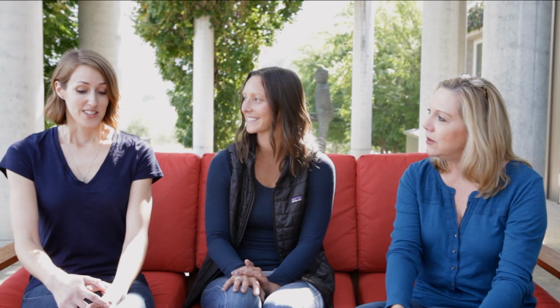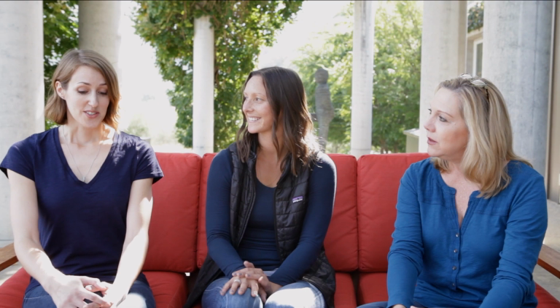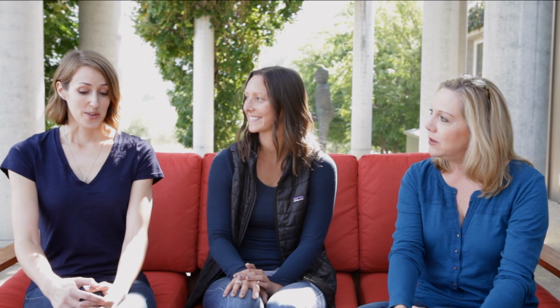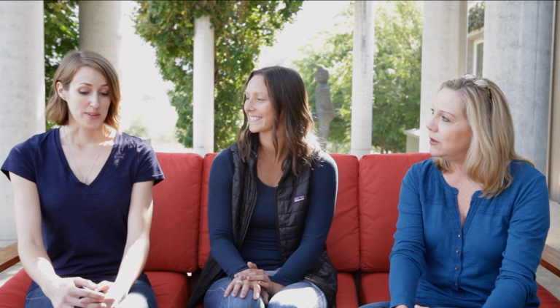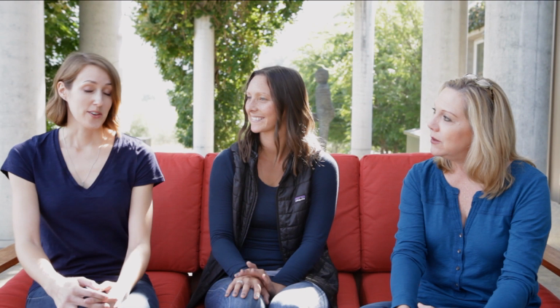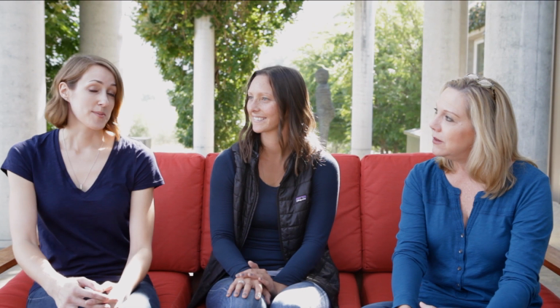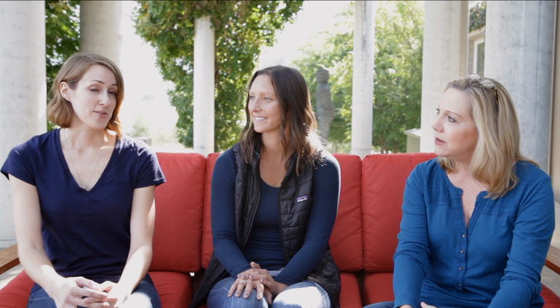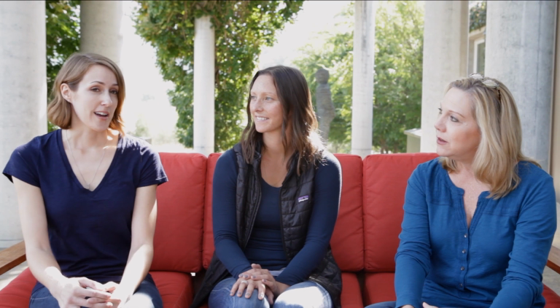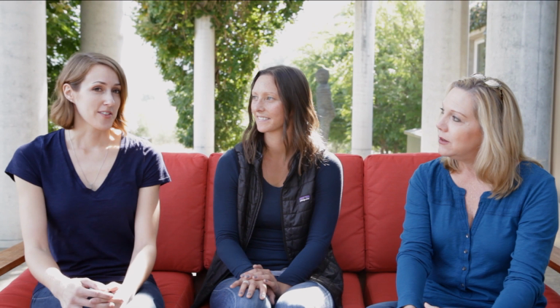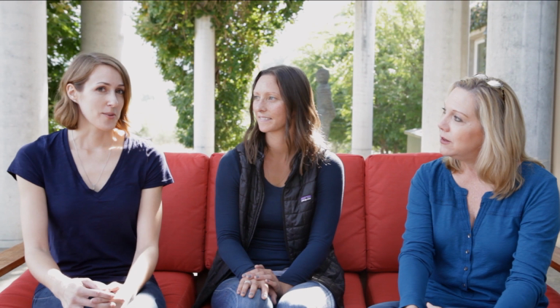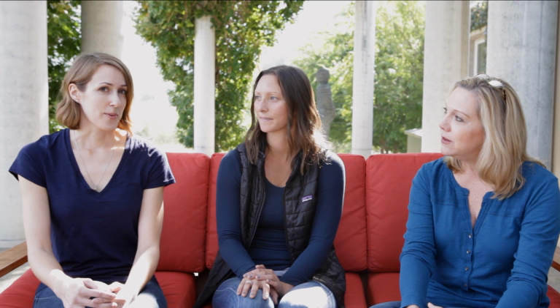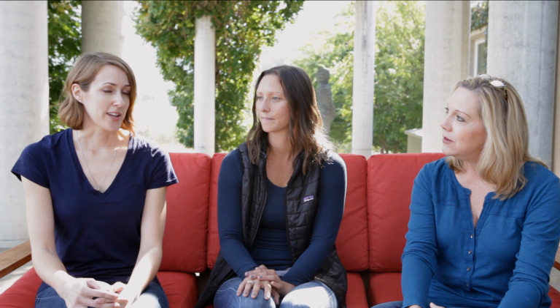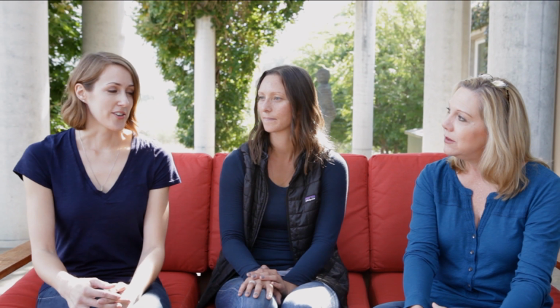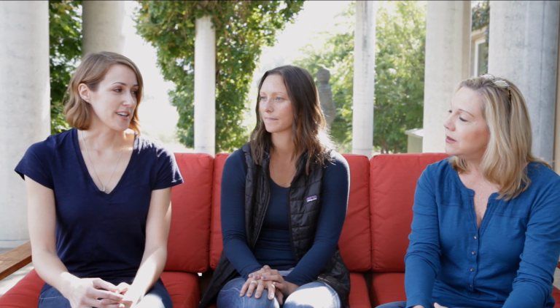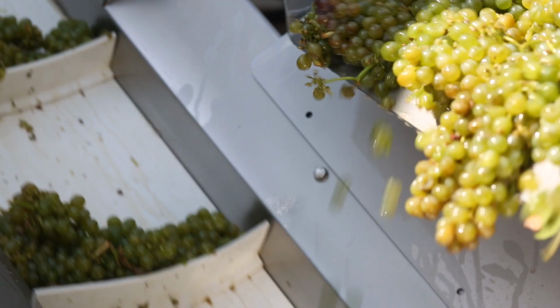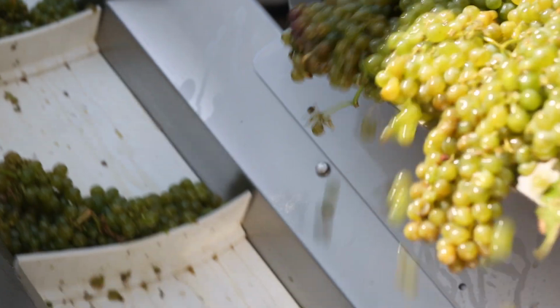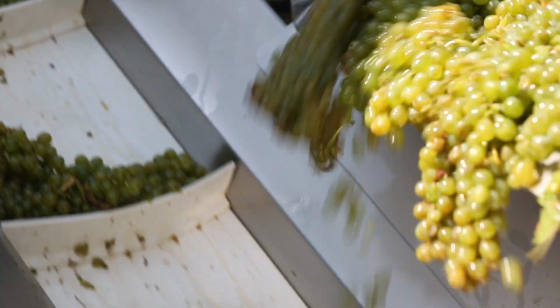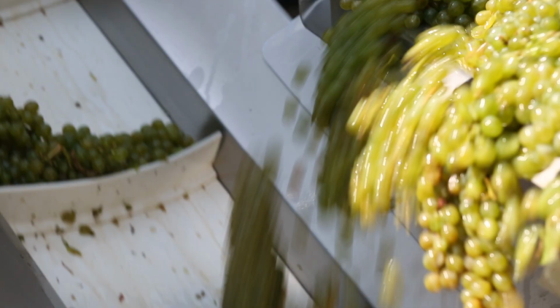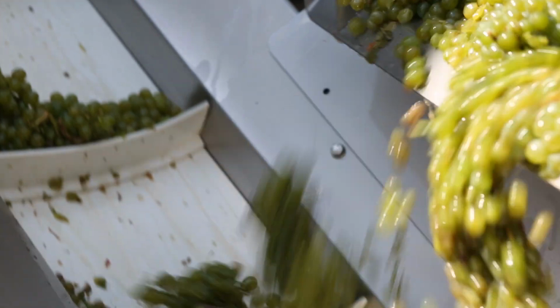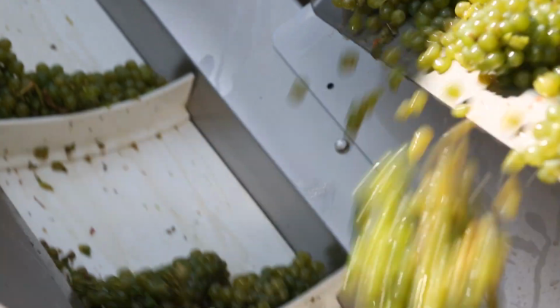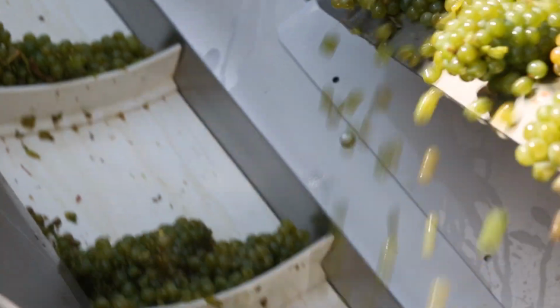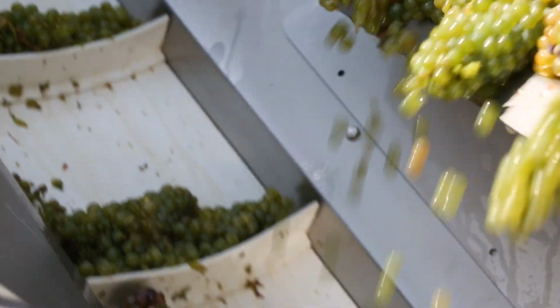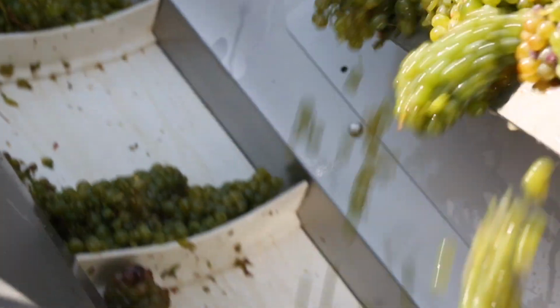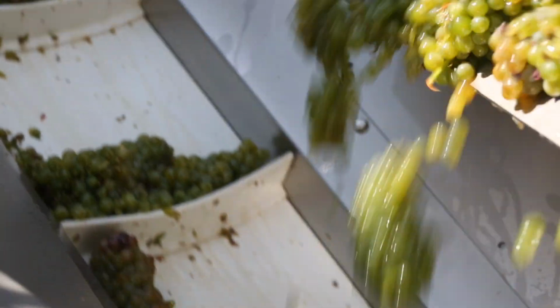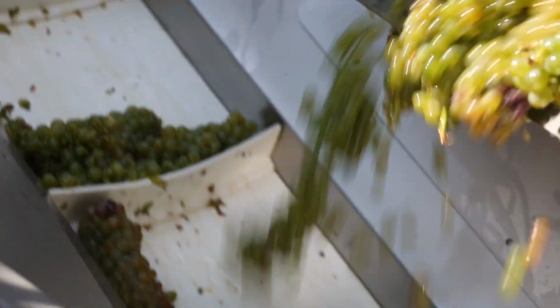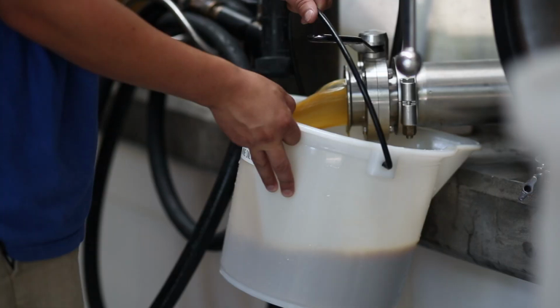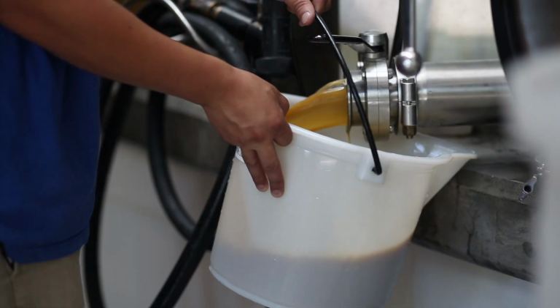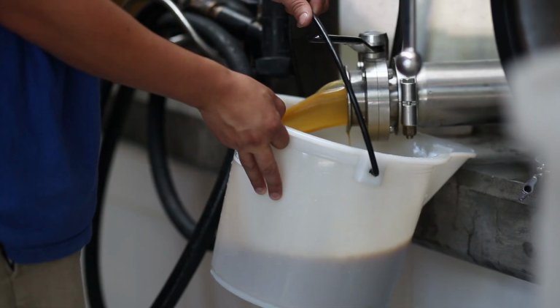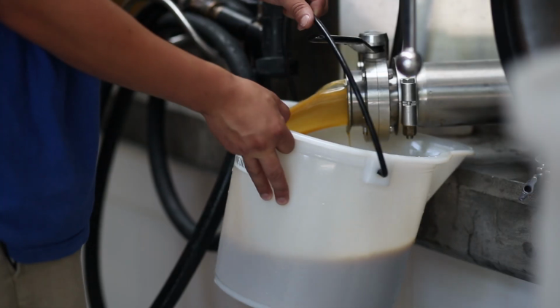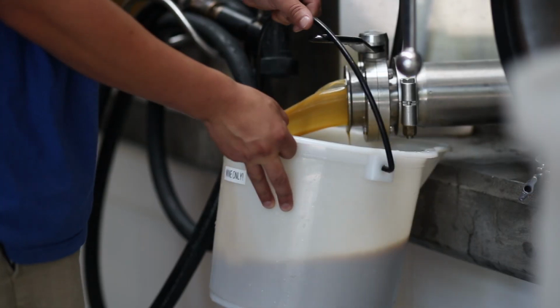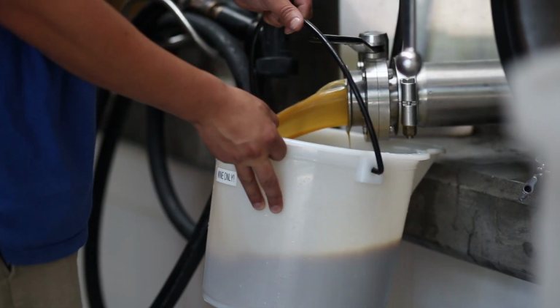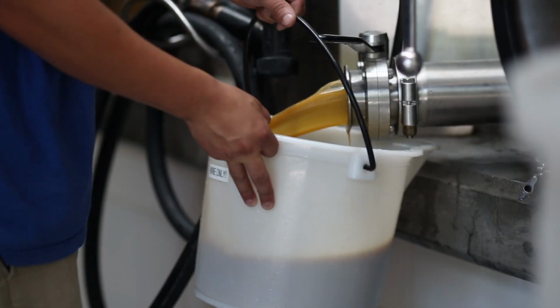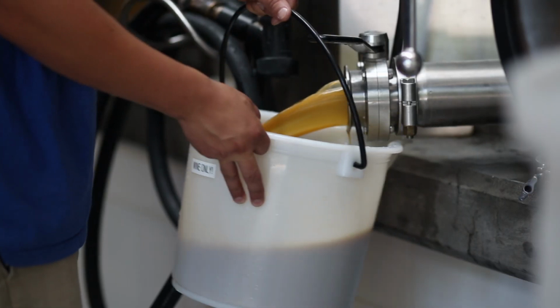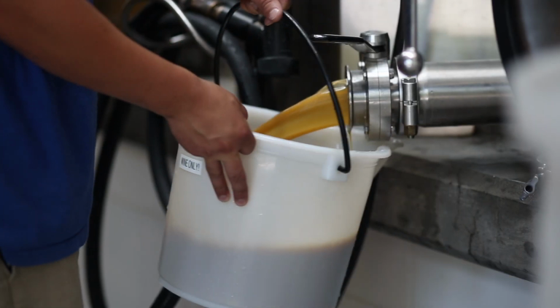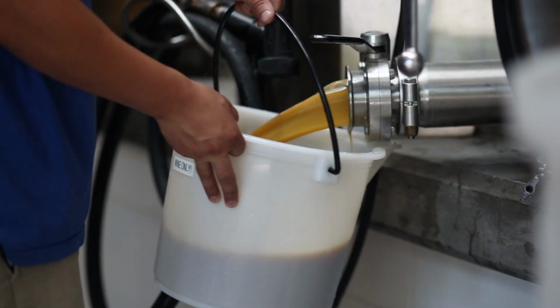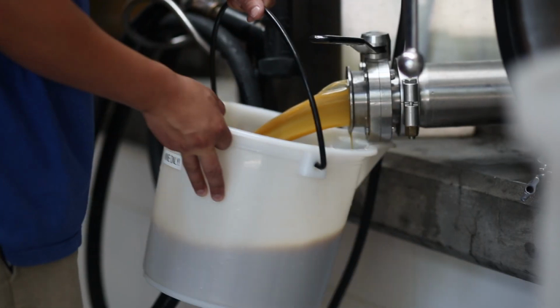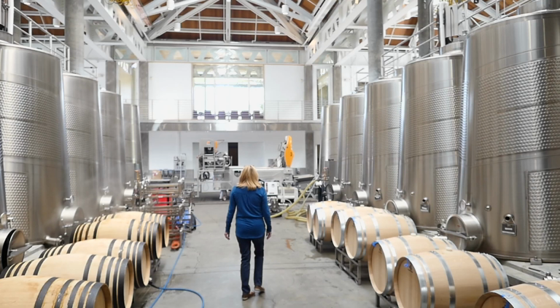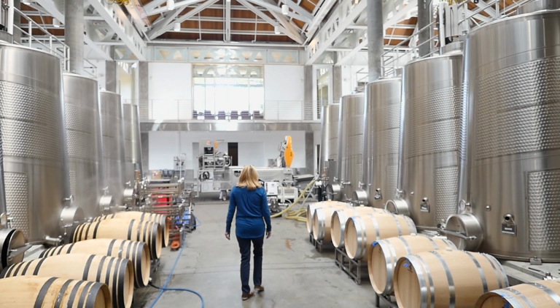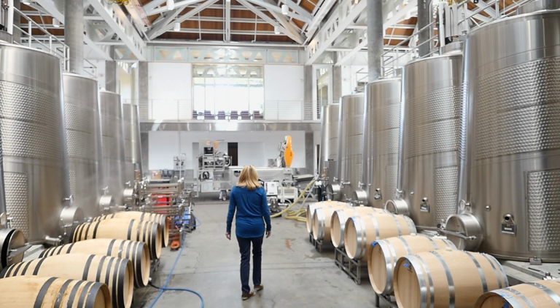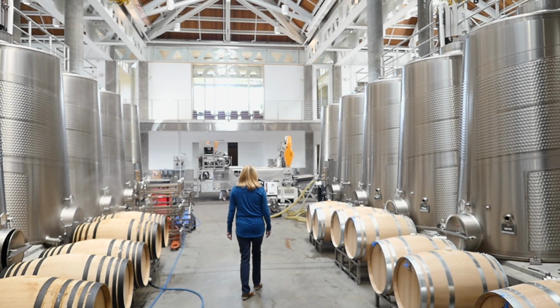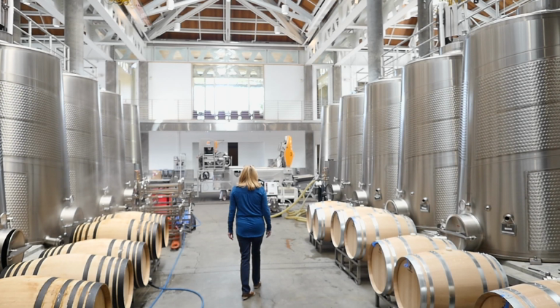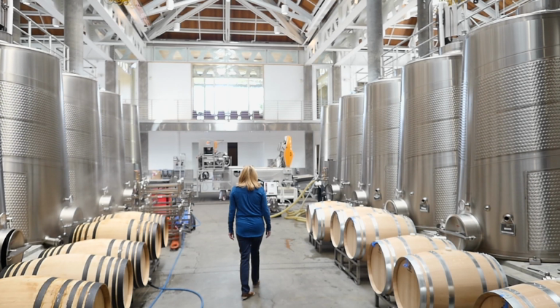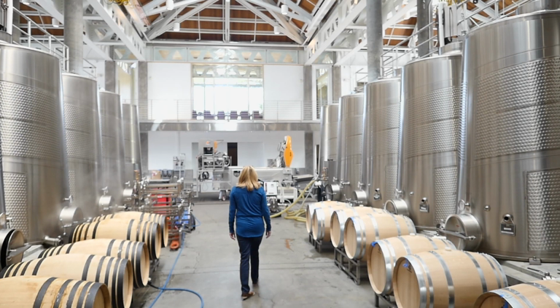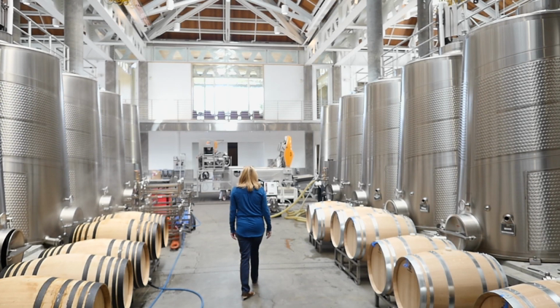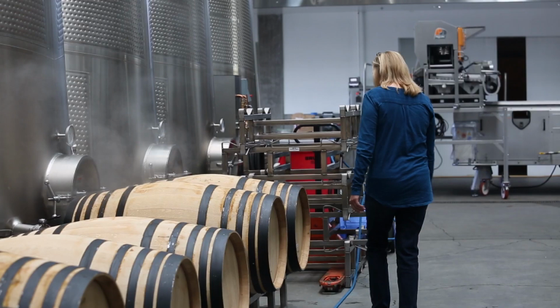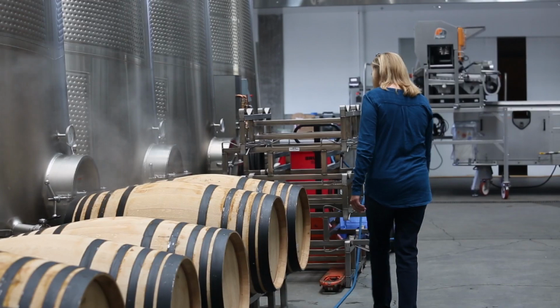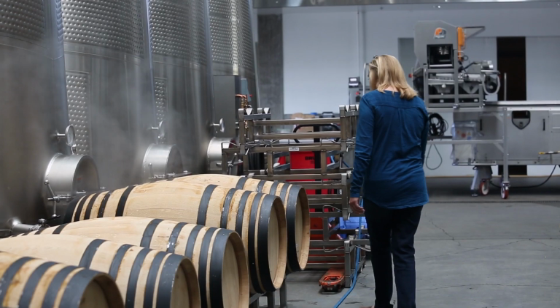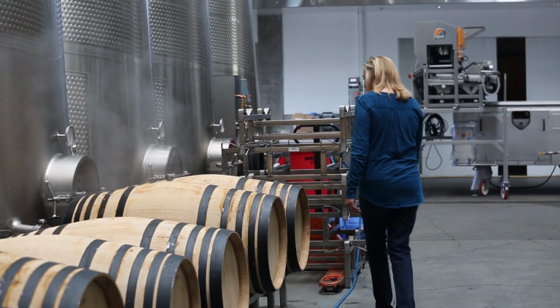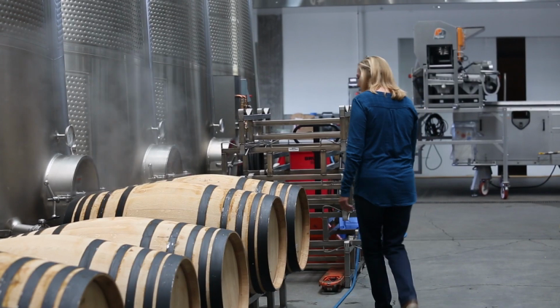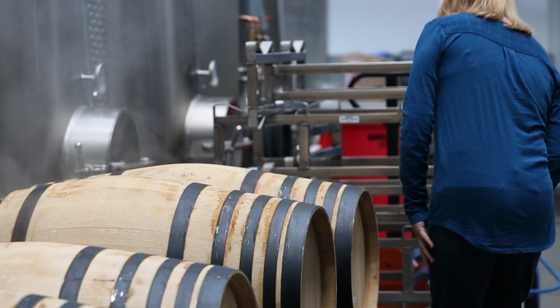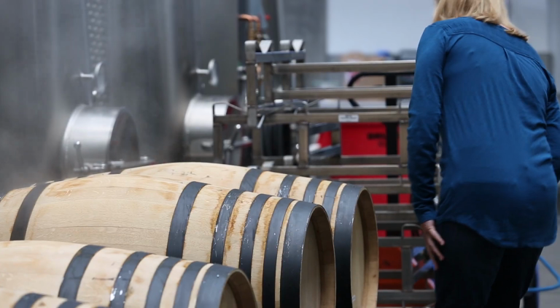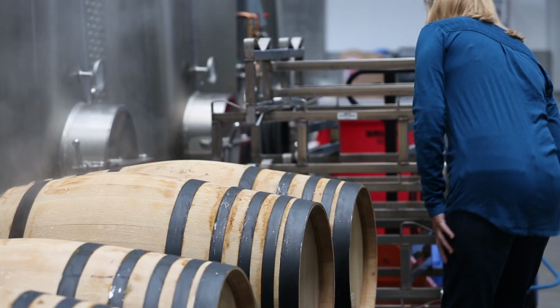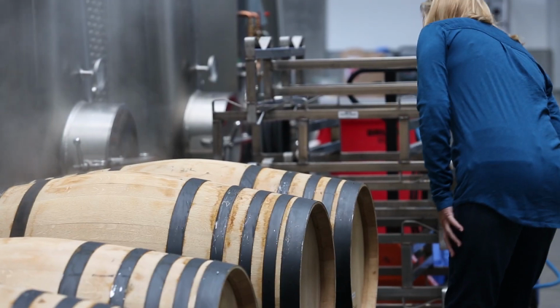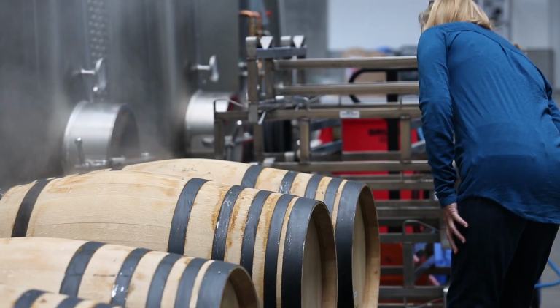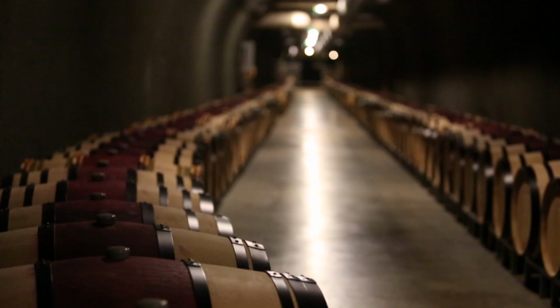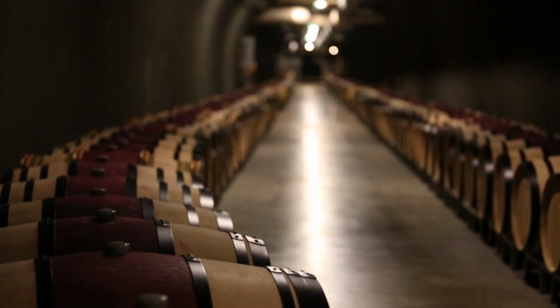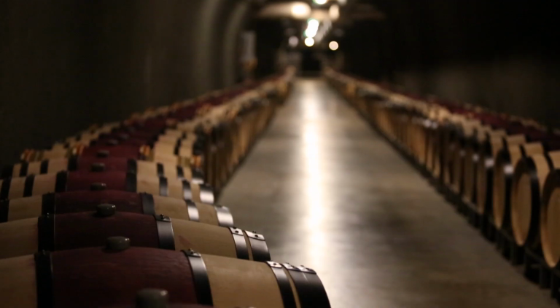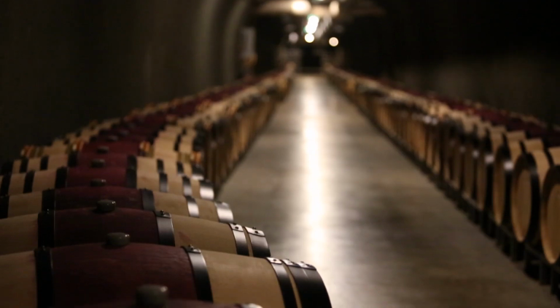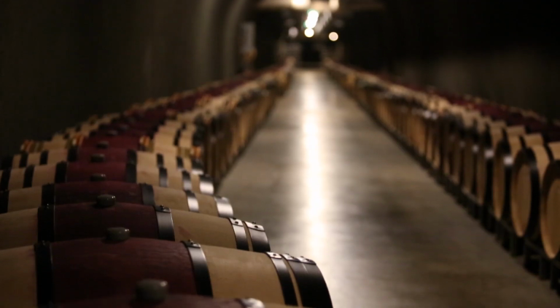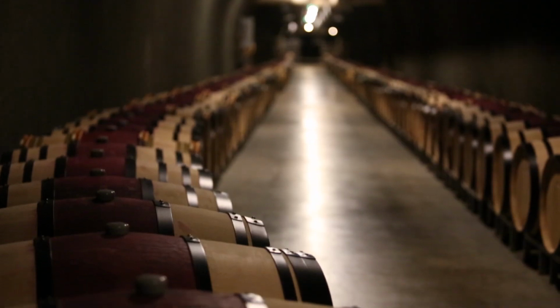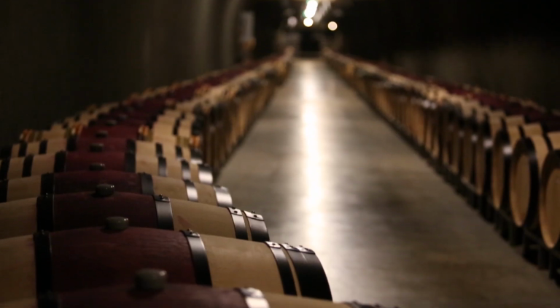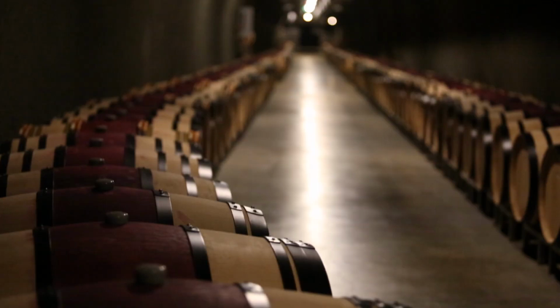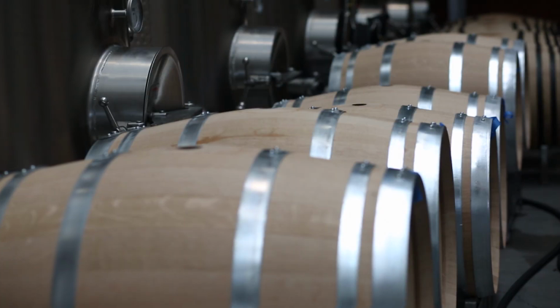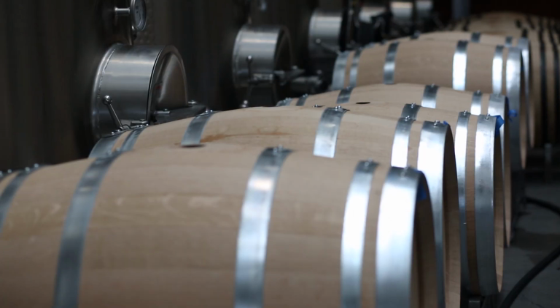So when grapes arrive at the winery, we press the juice. The juice is transferred to a stainless steel tank and then it's either fermented in the tank or in barrels.